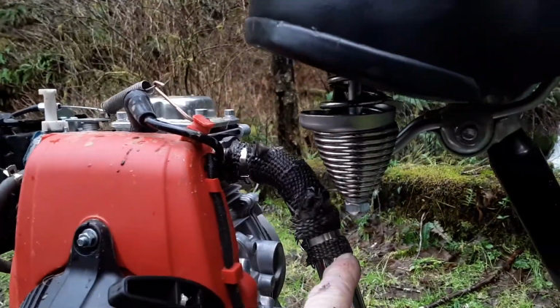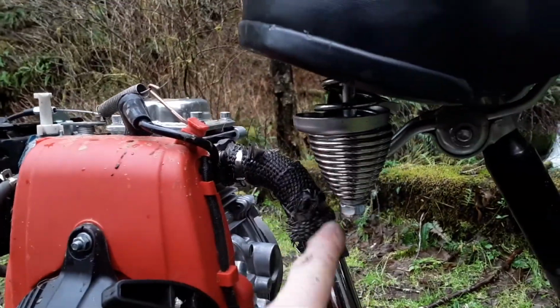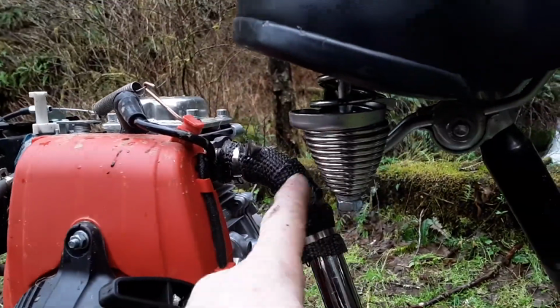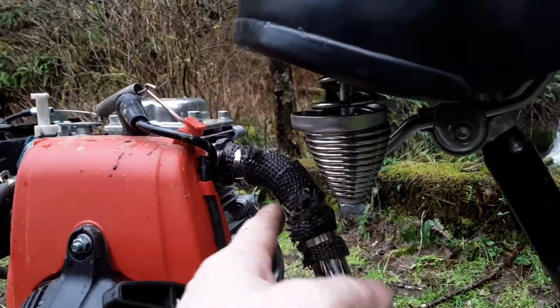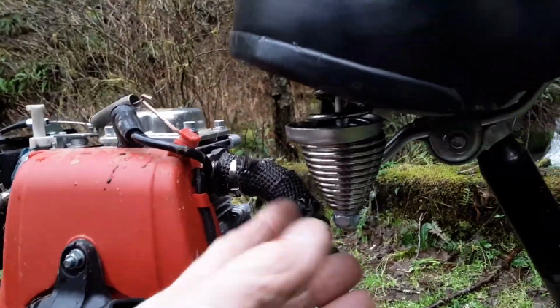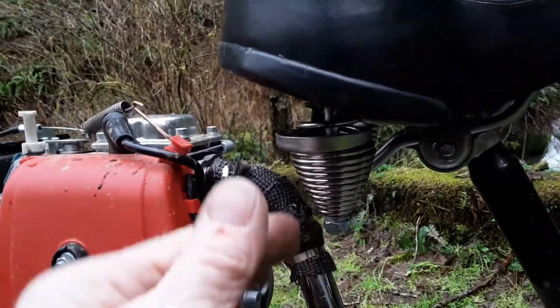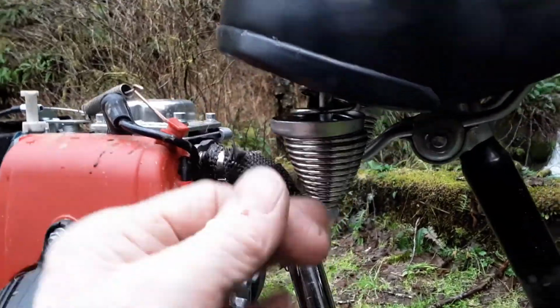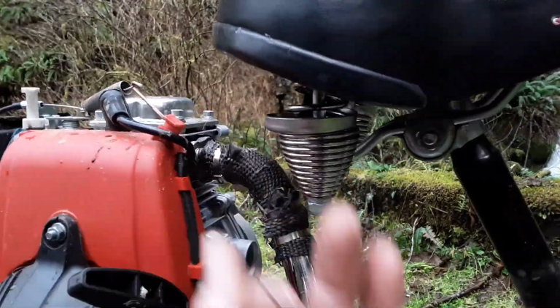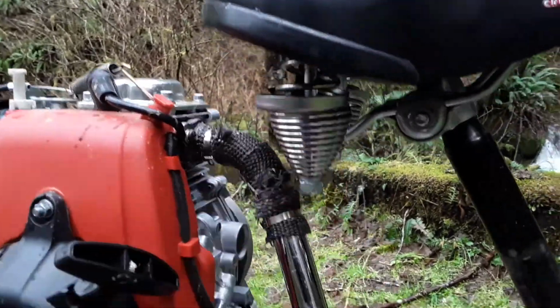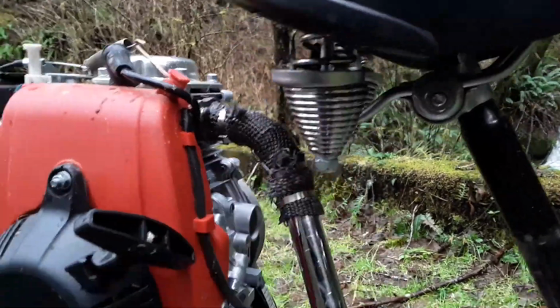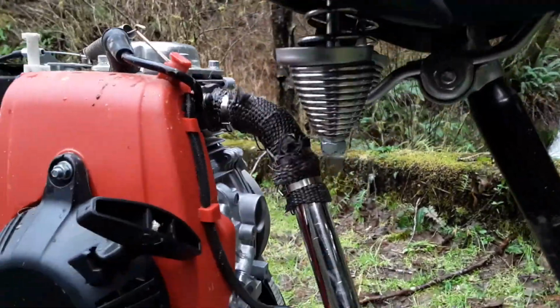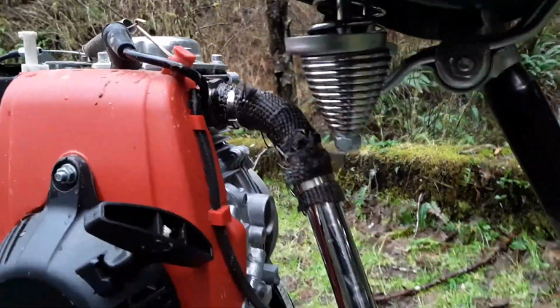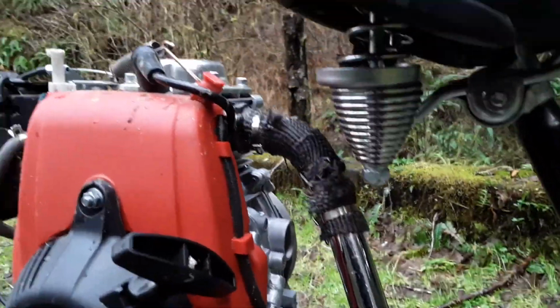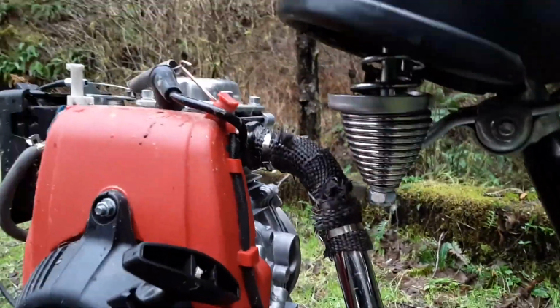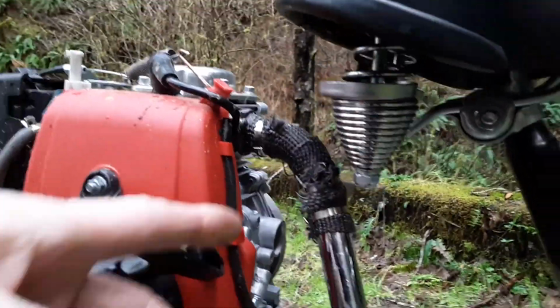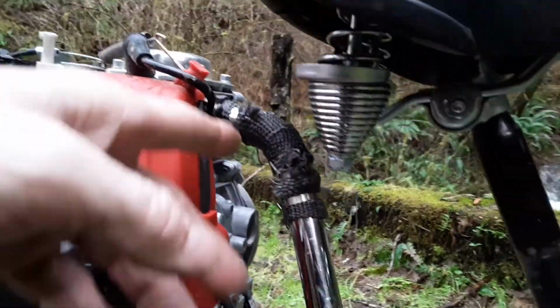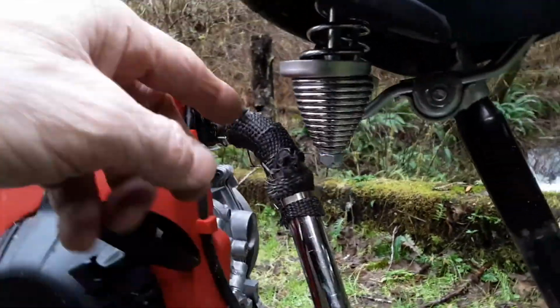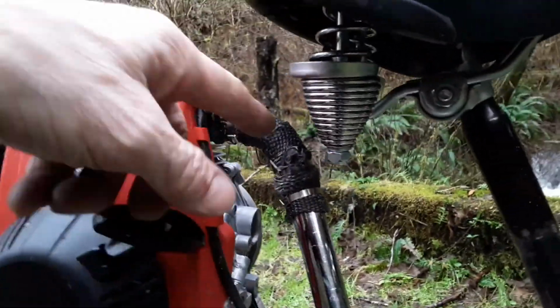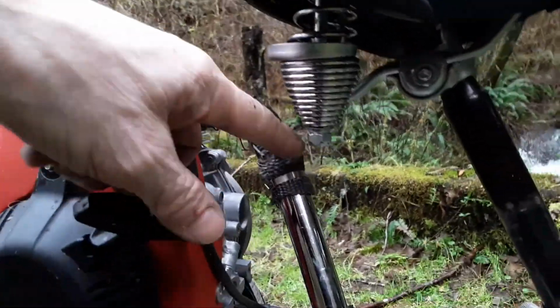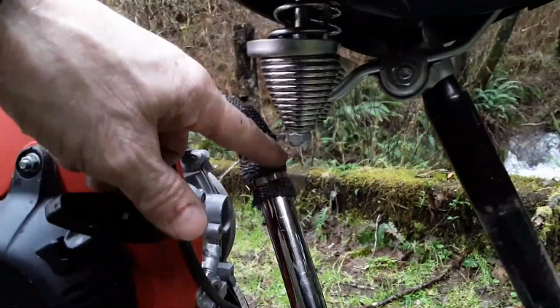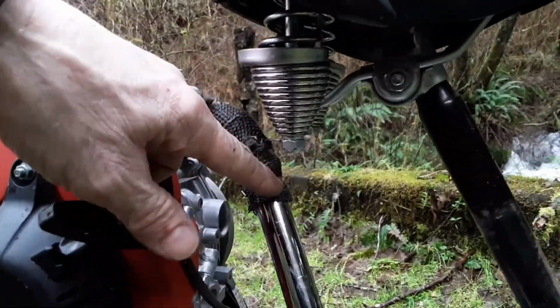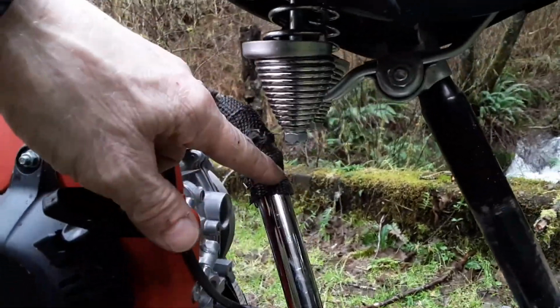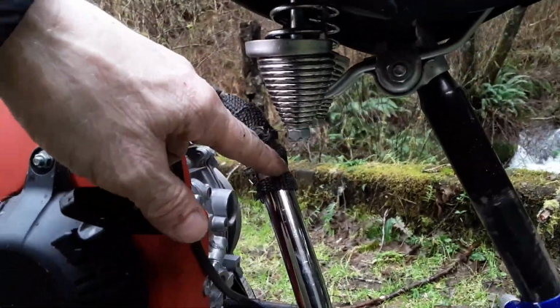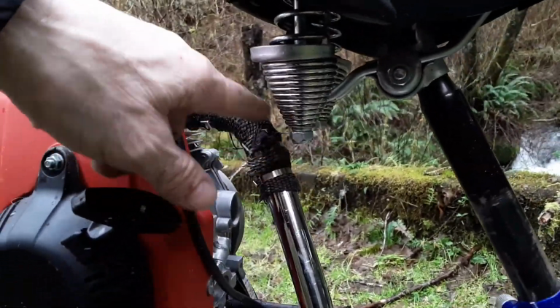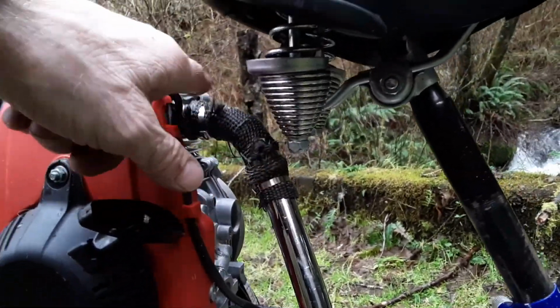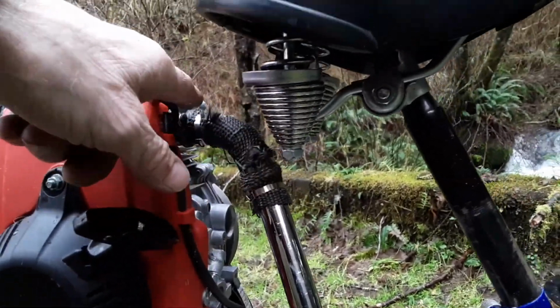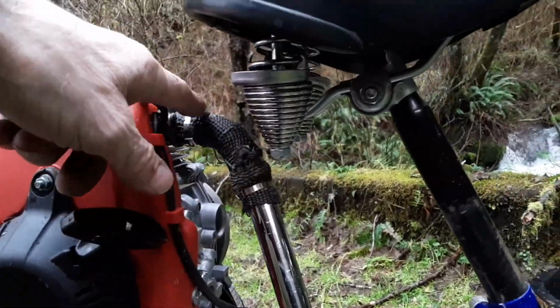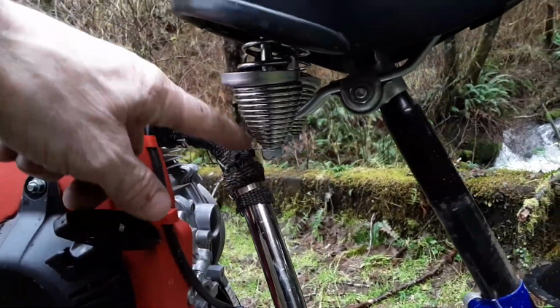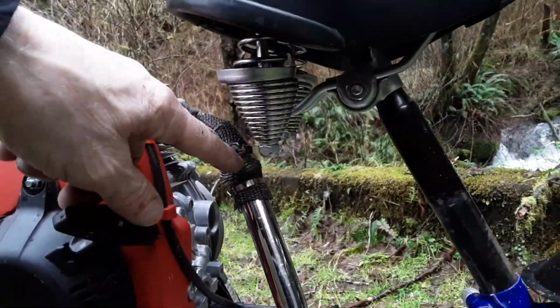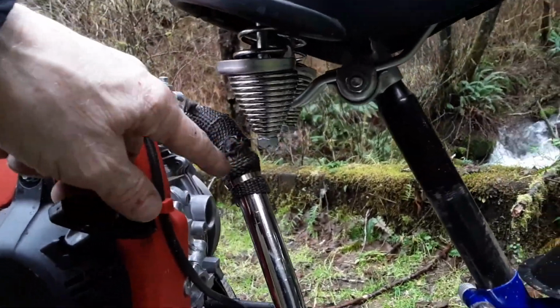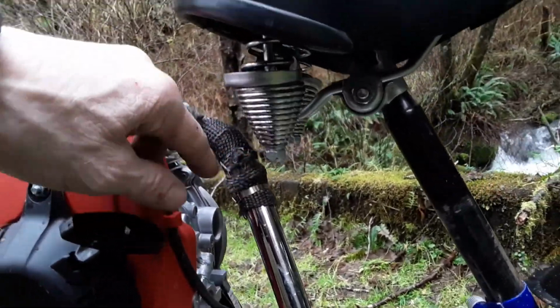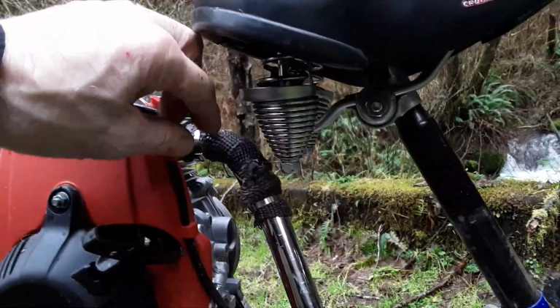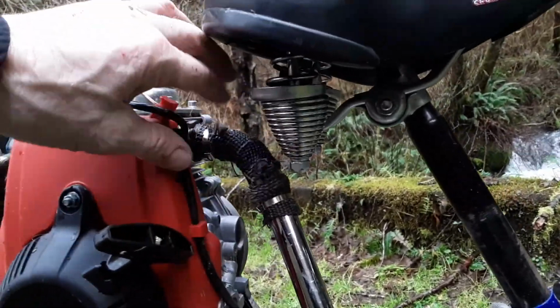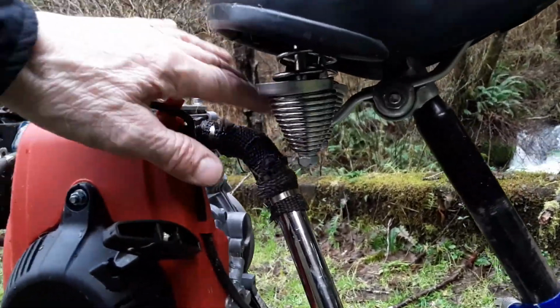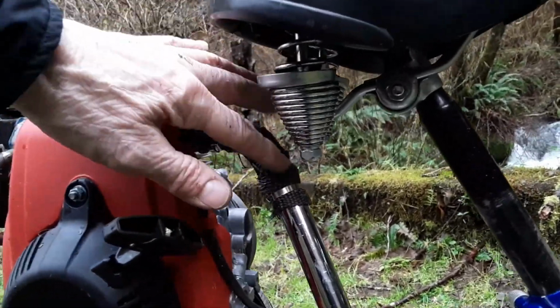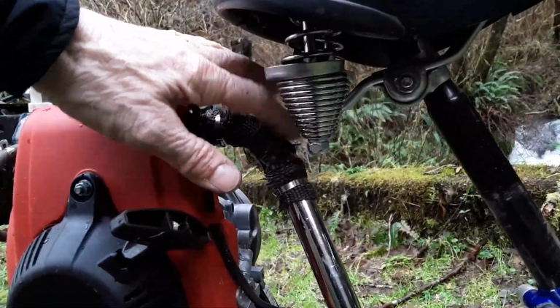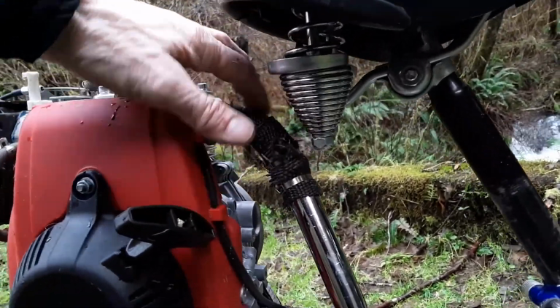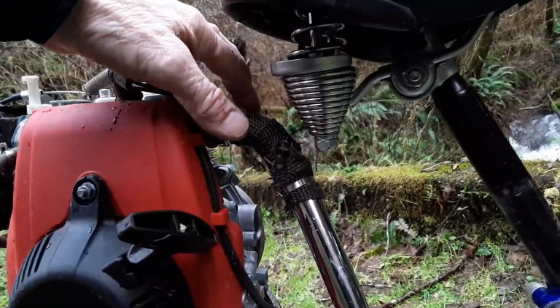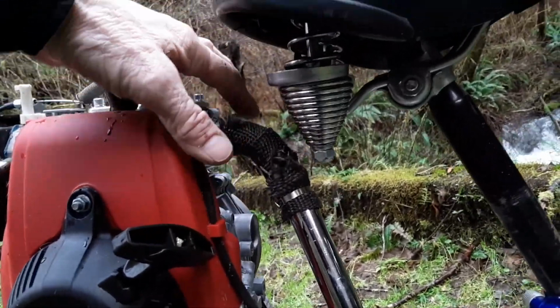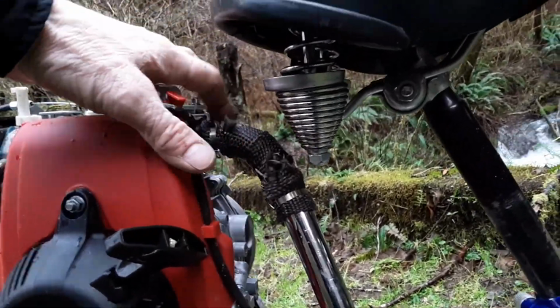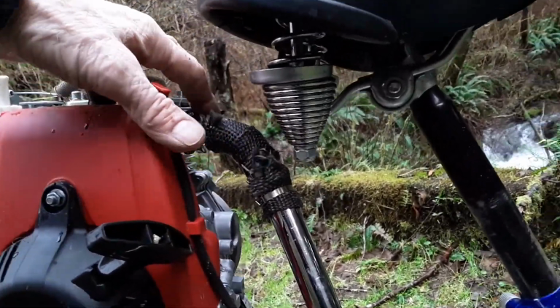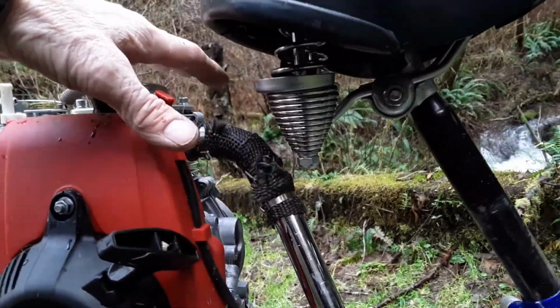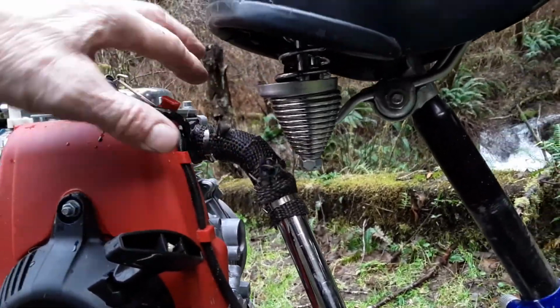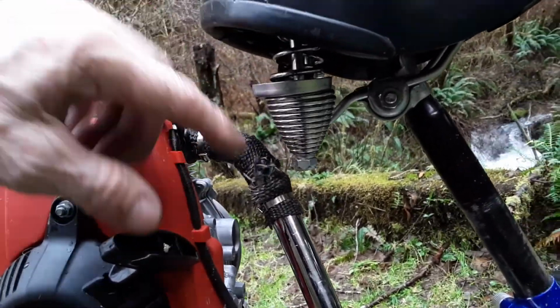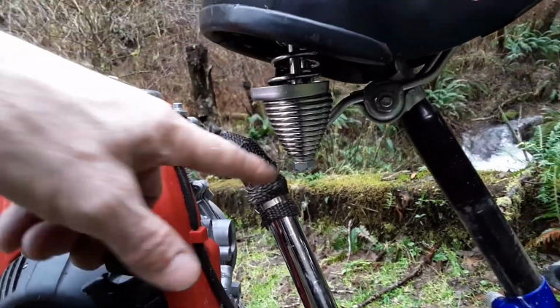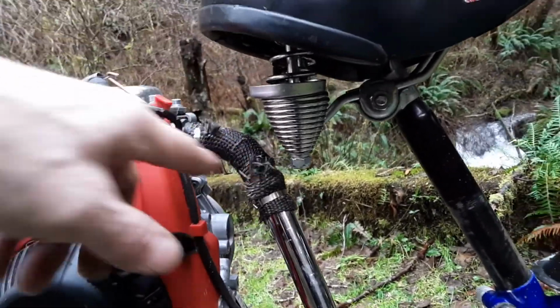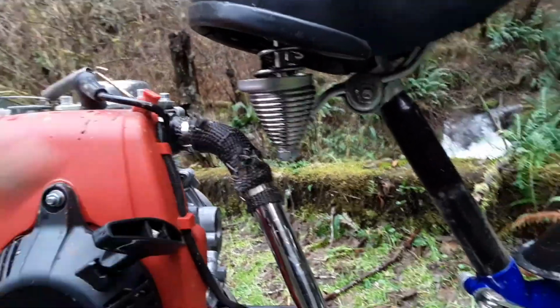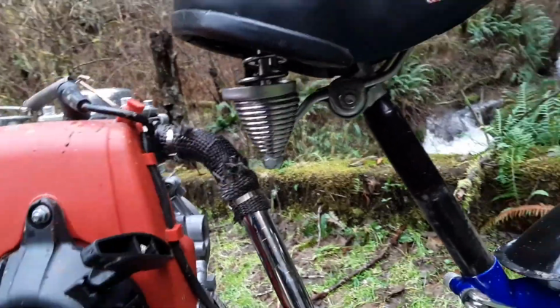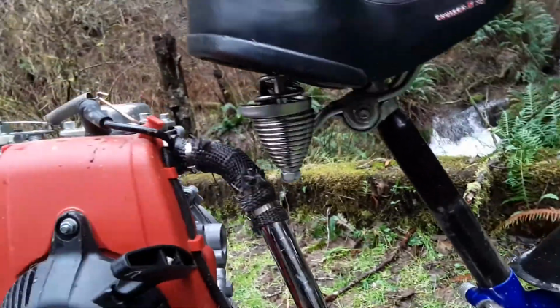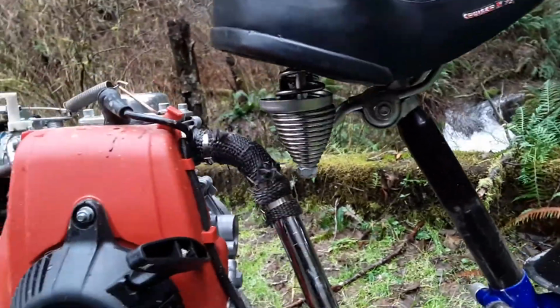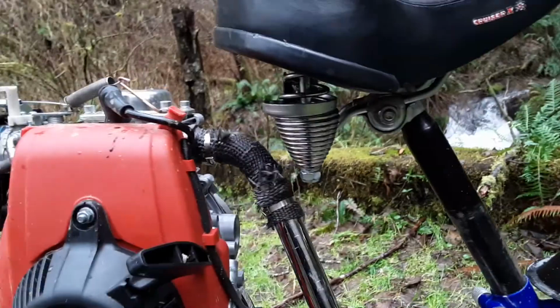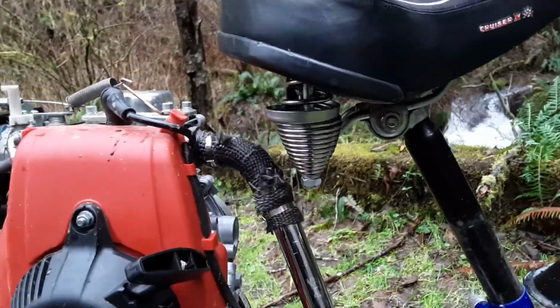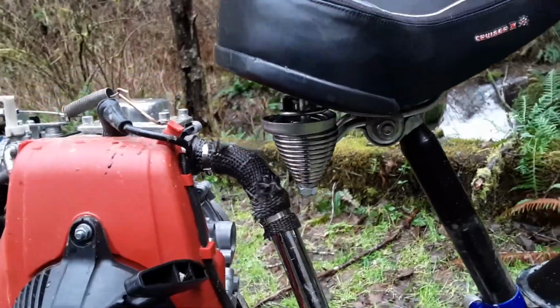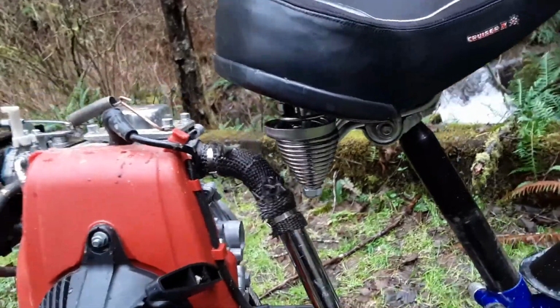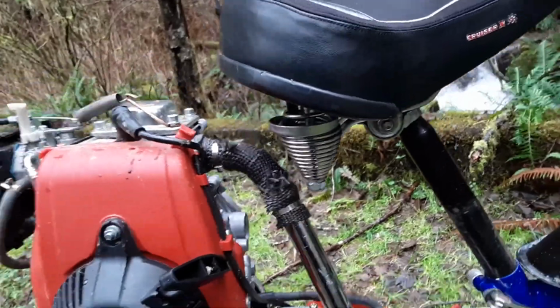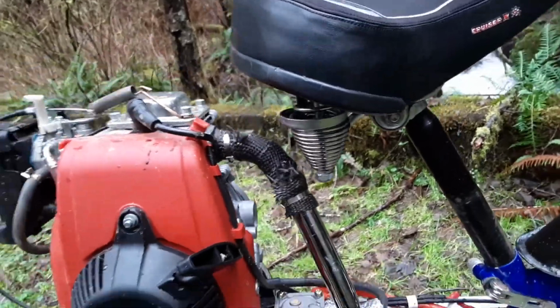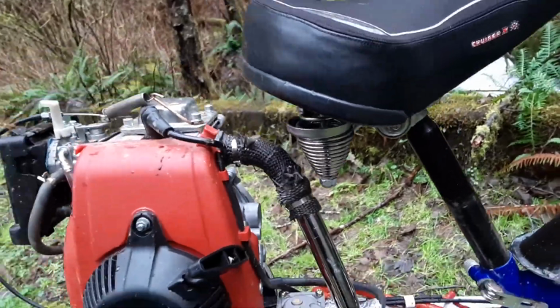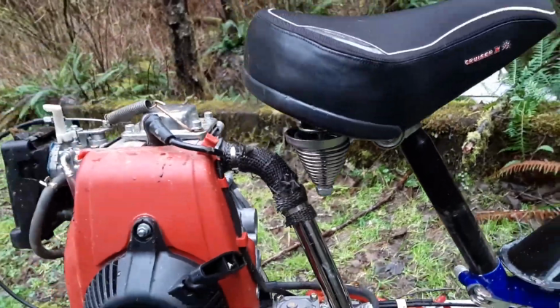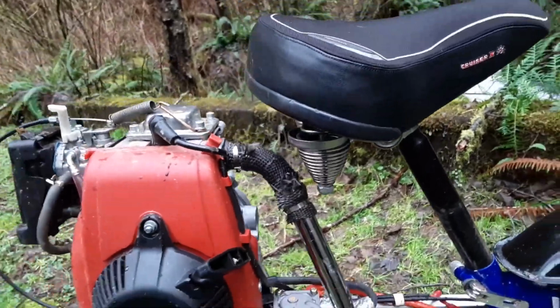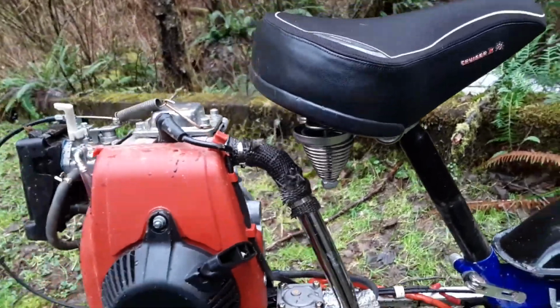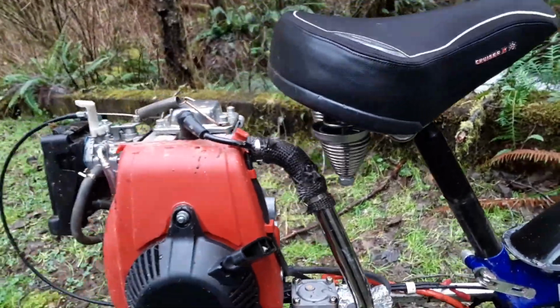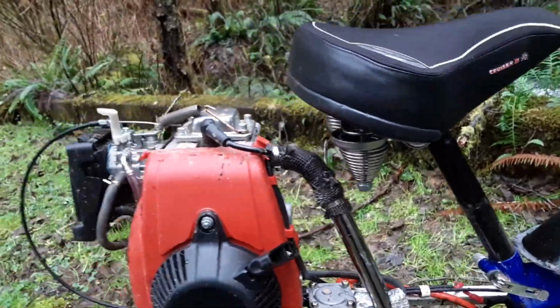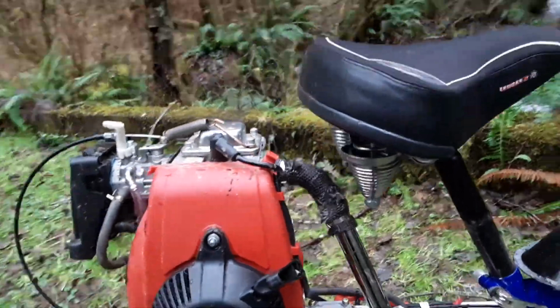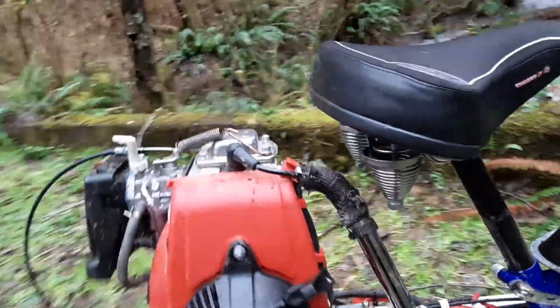I had to put this little addition to the pipe. The pipe's meant to go straight down. I welded this on and then wrapped it to sort of keep the heat down on my legs.